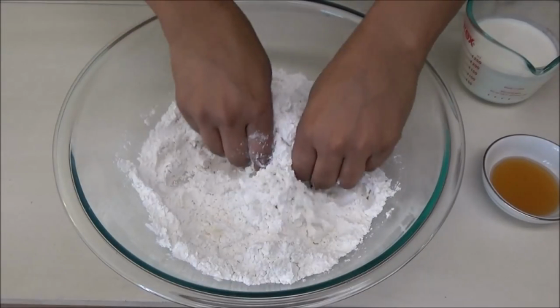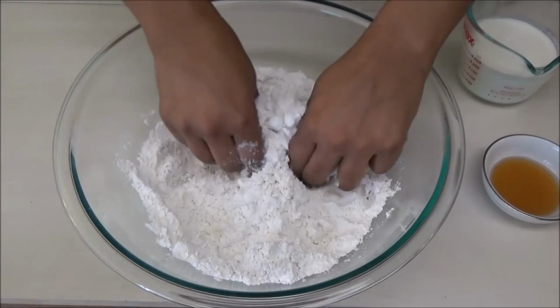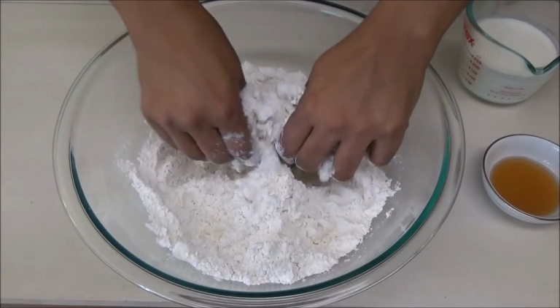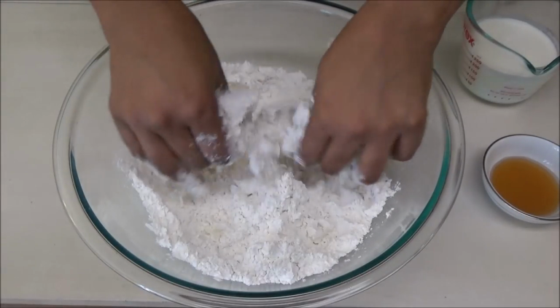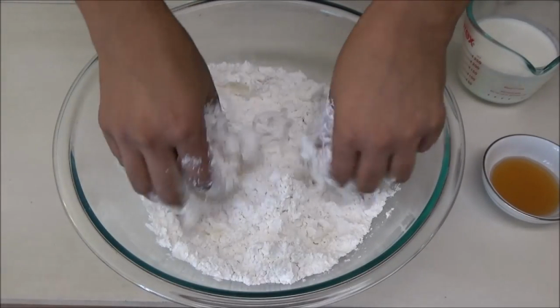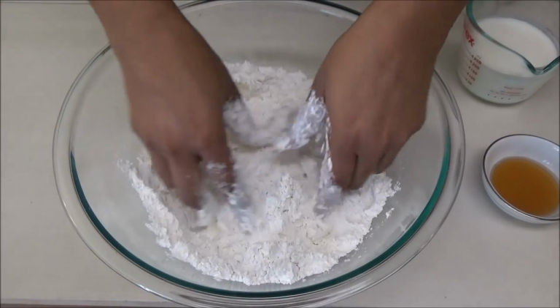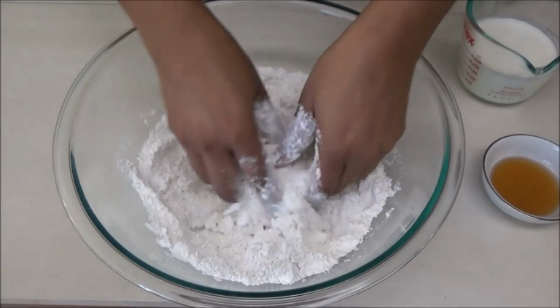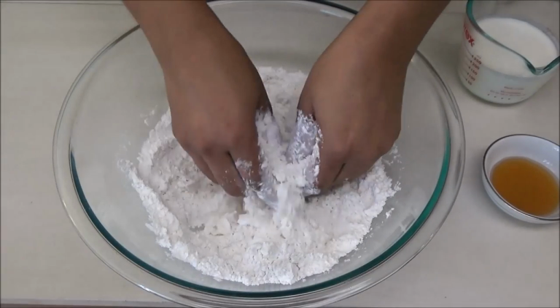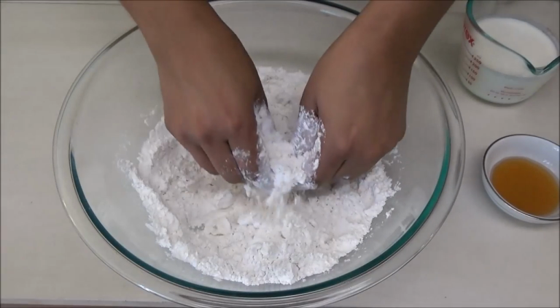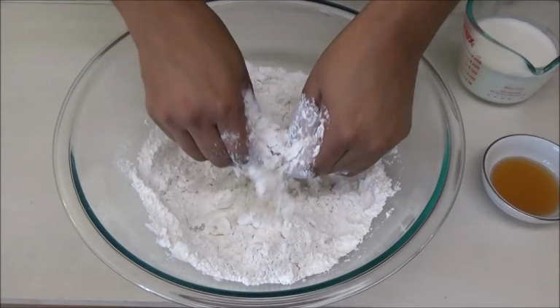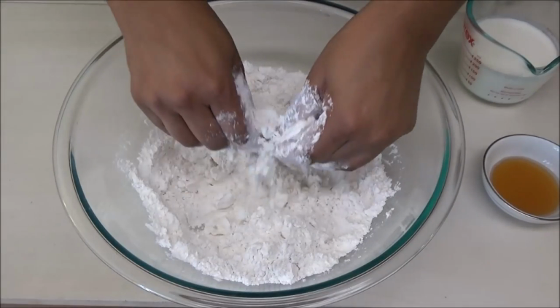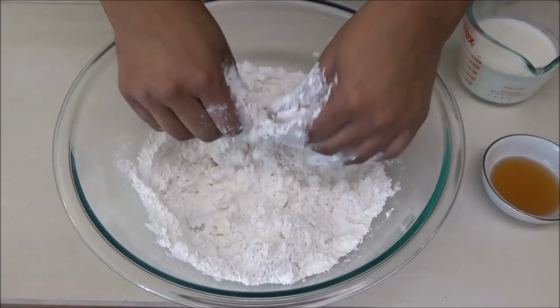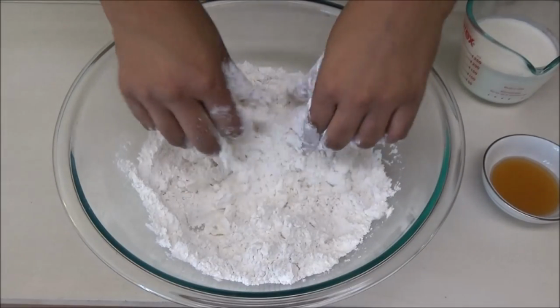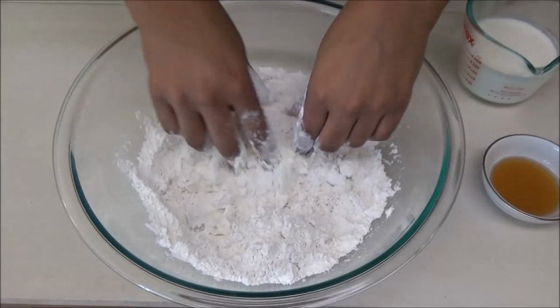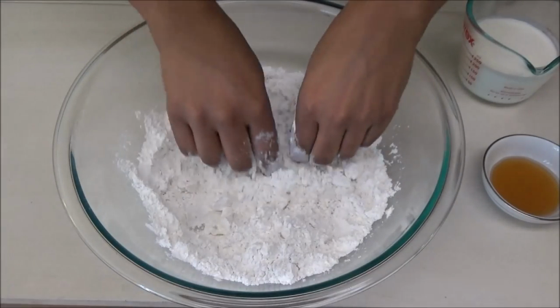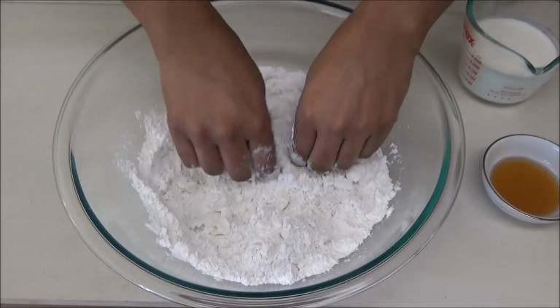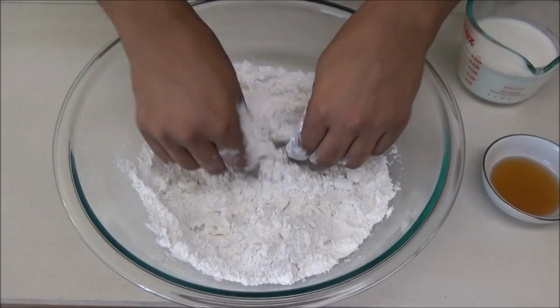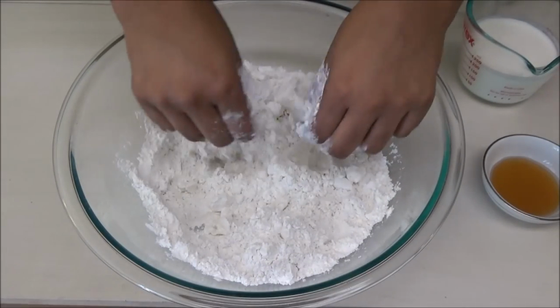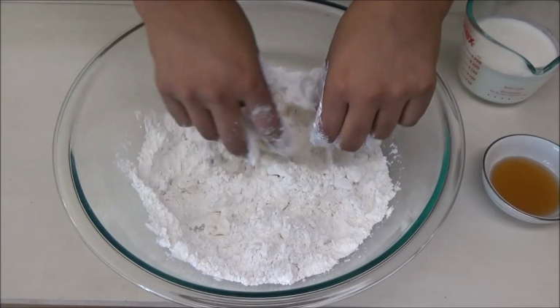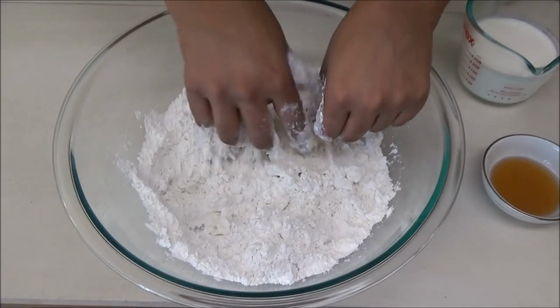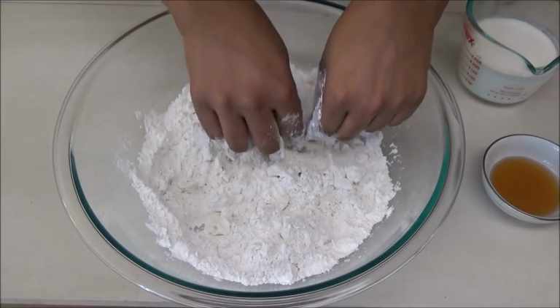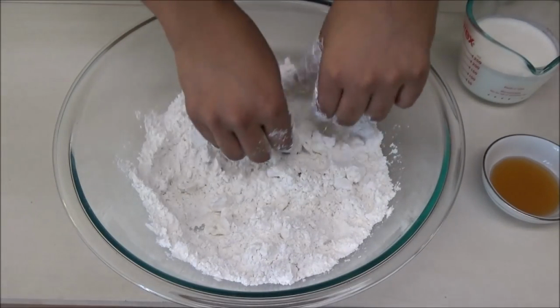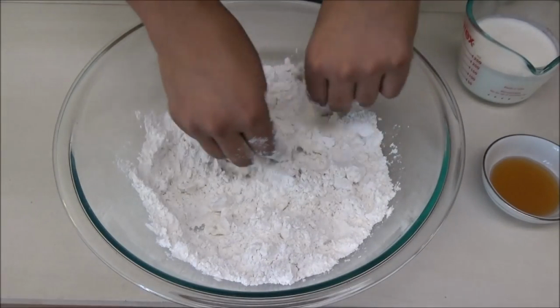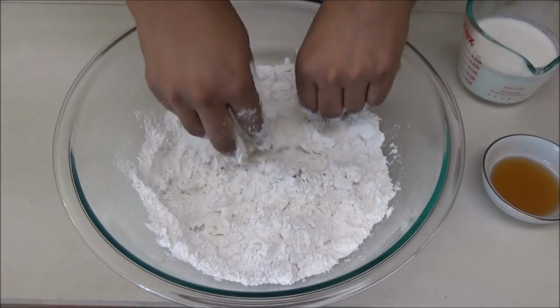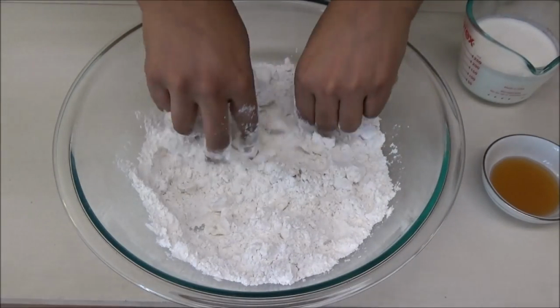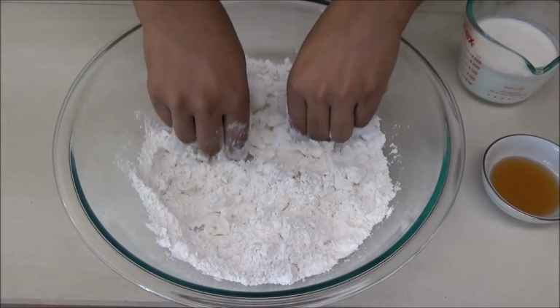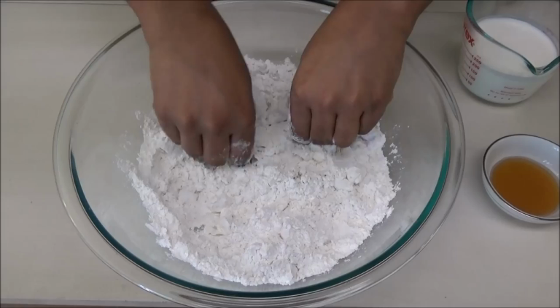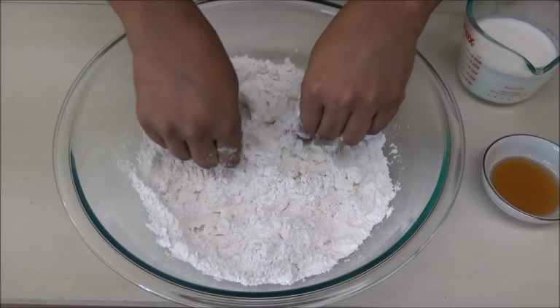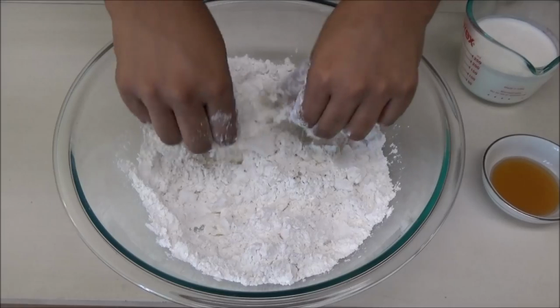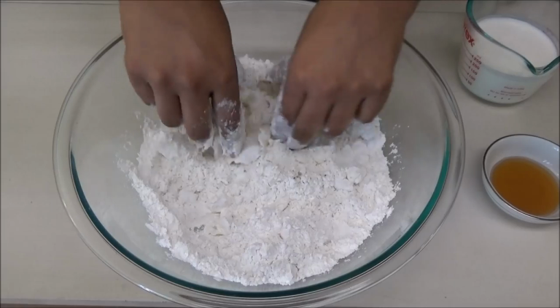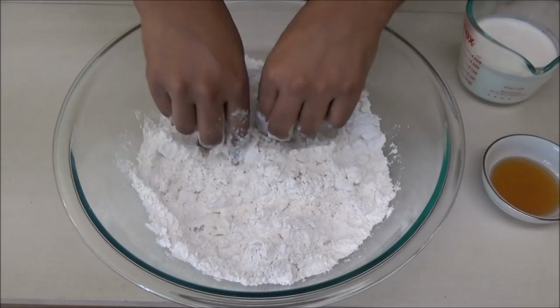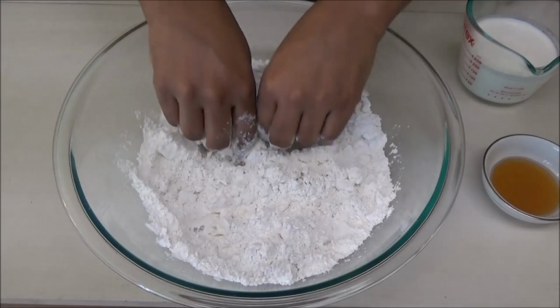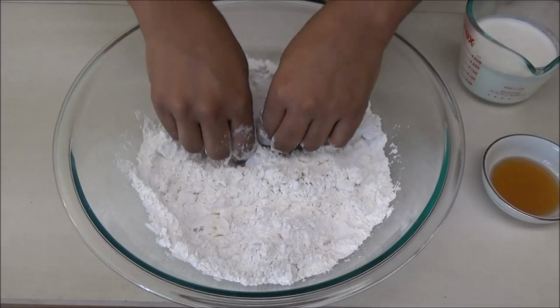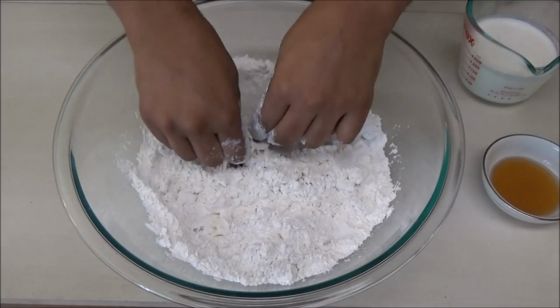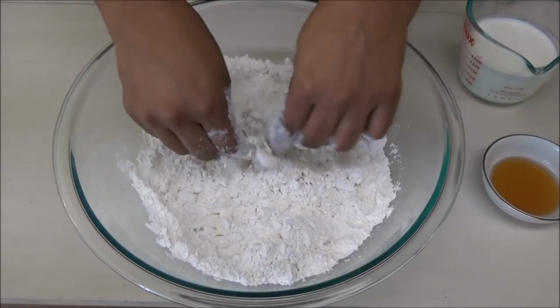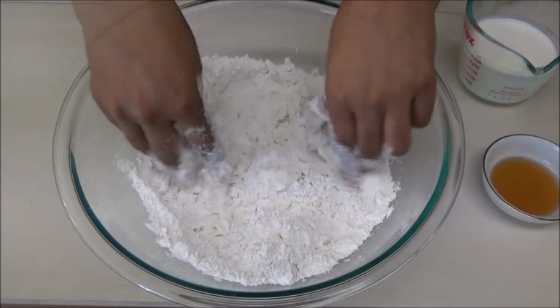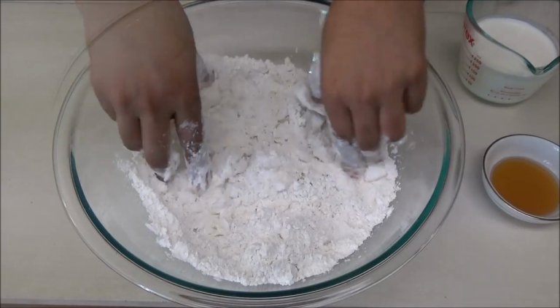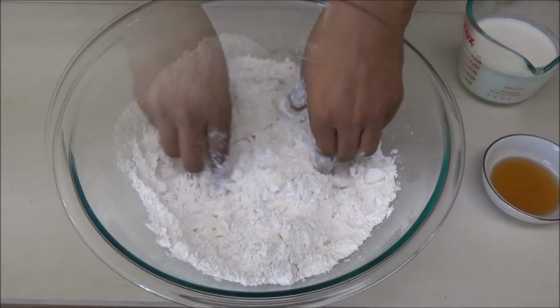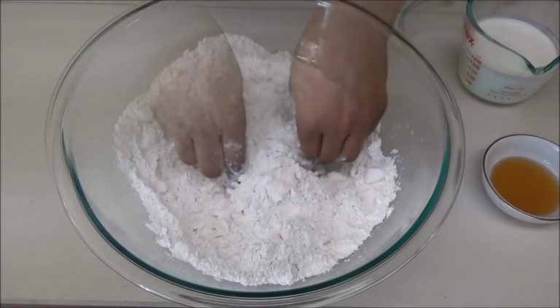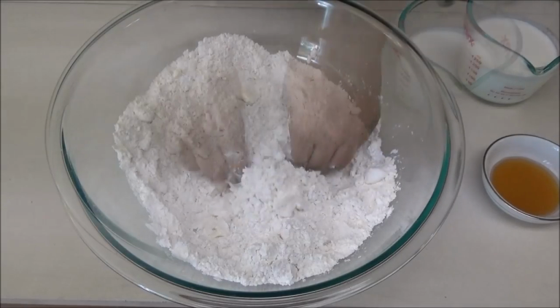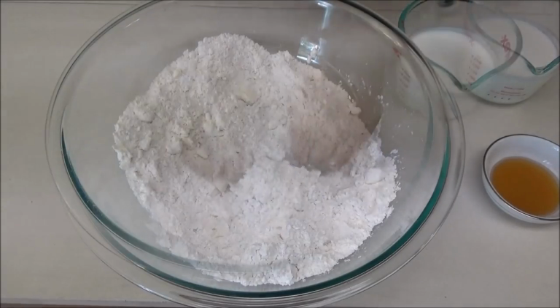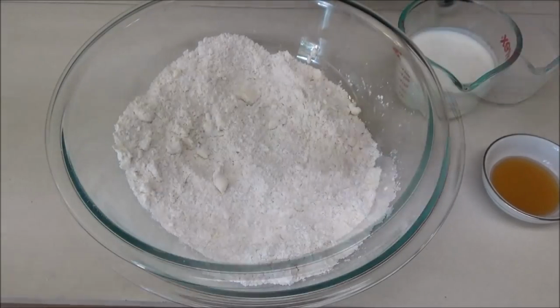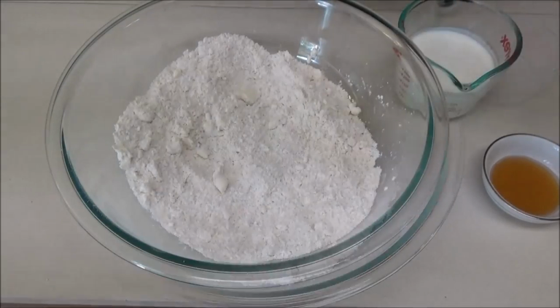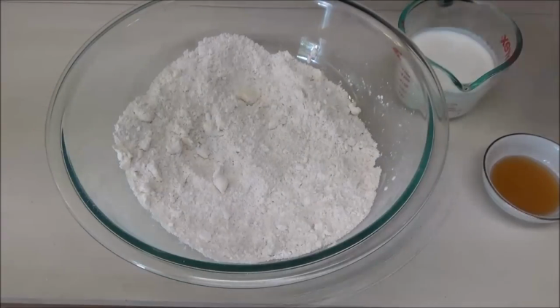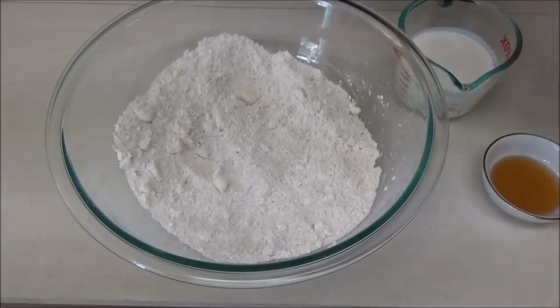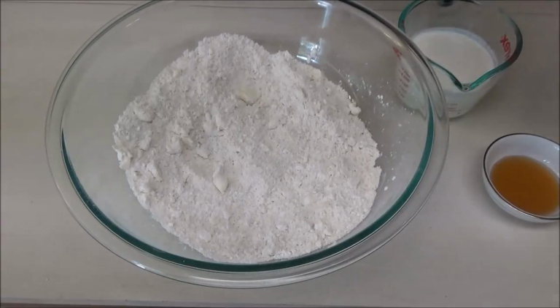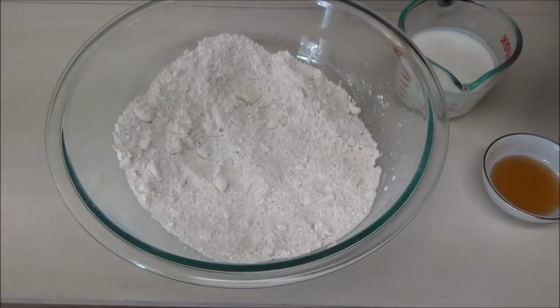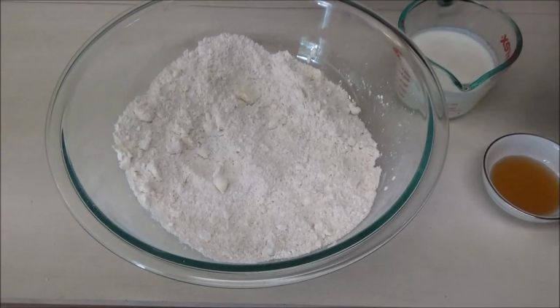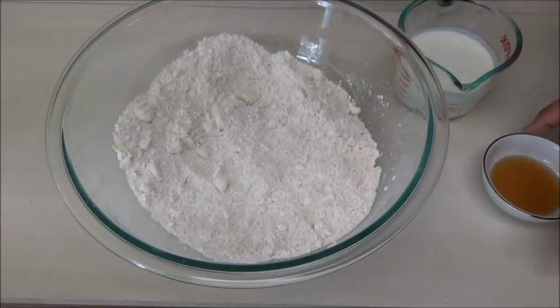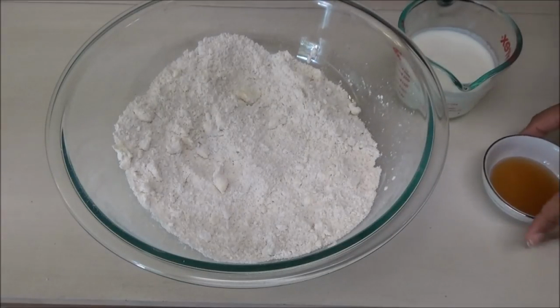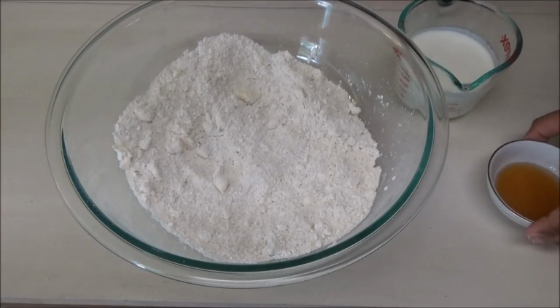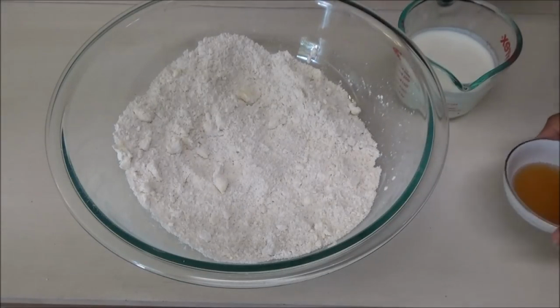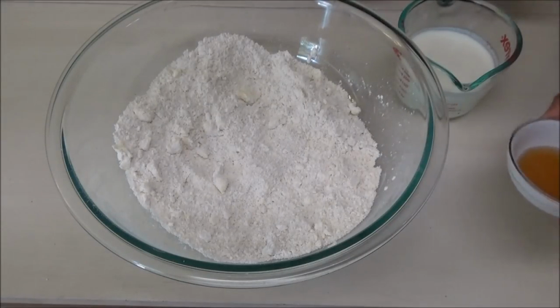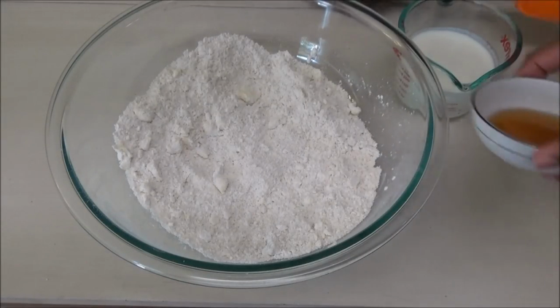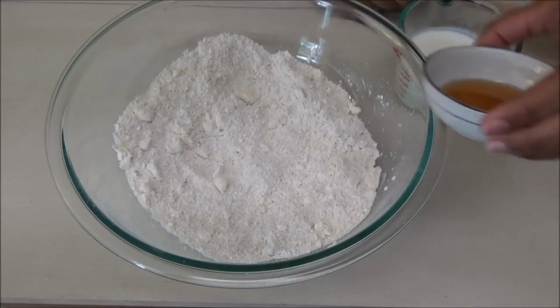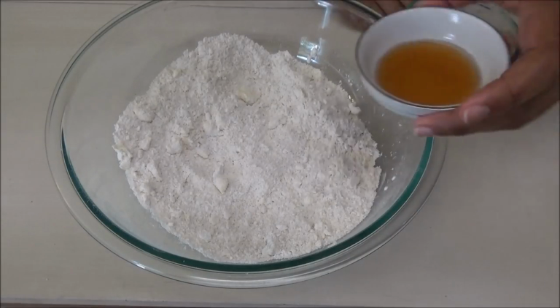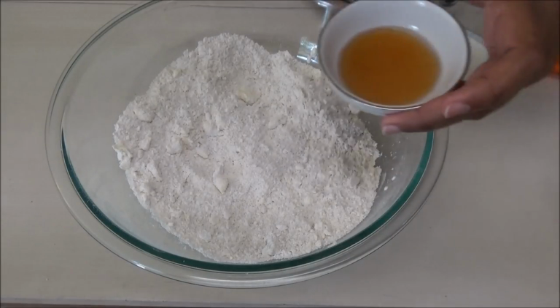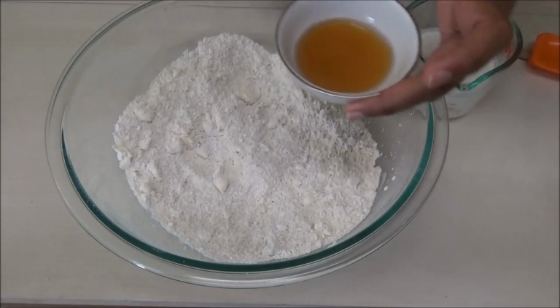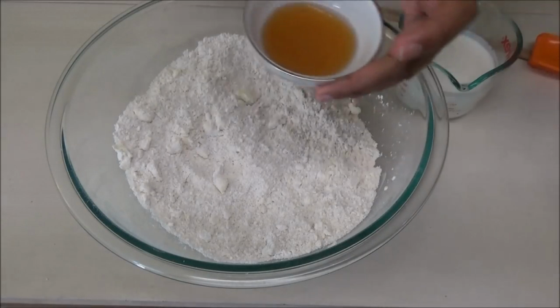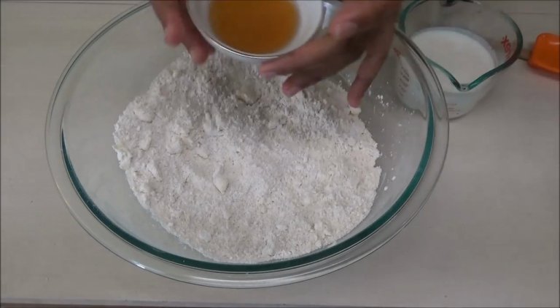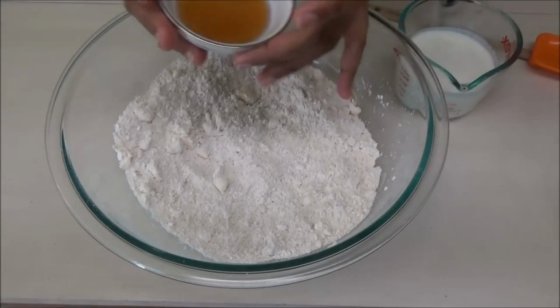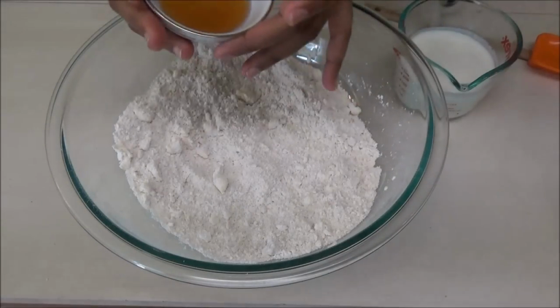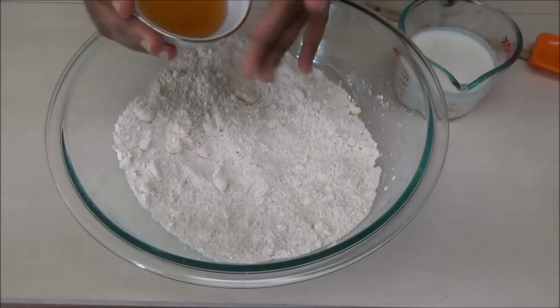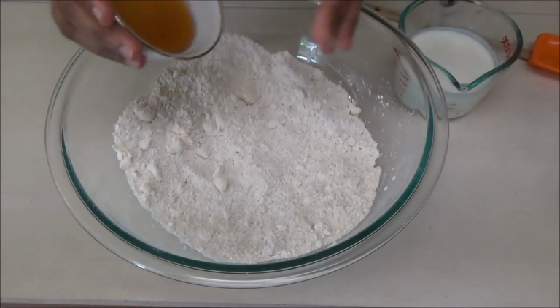You want to move pretty quickly because you want the butter to remain cold when this goes into the oven. Next you want to add in the honey.